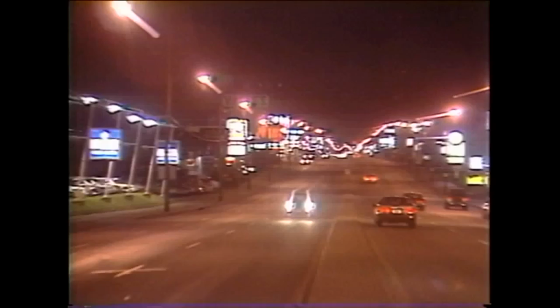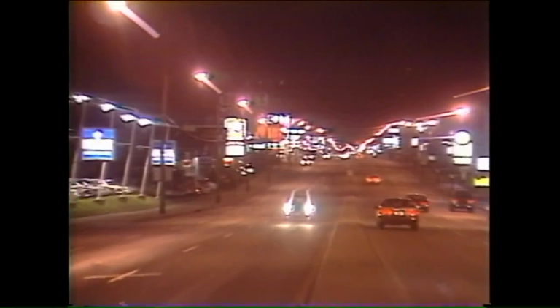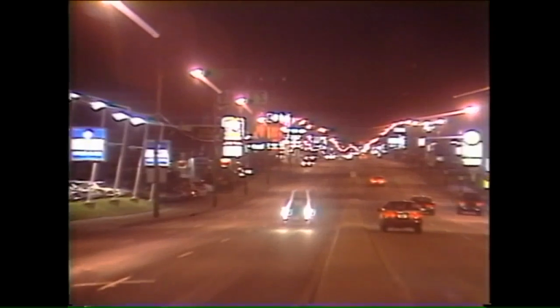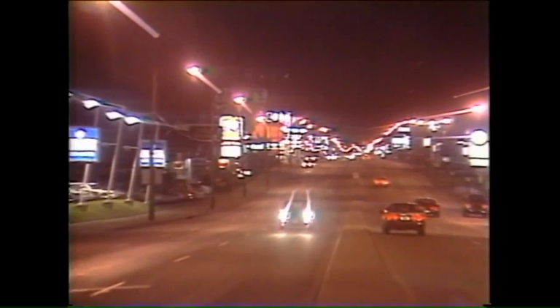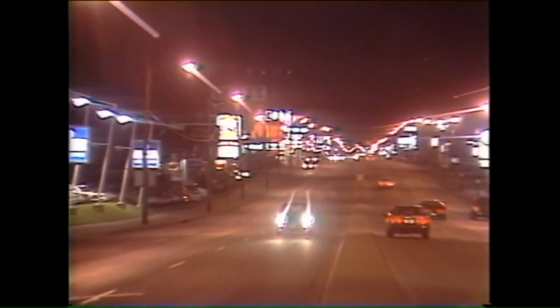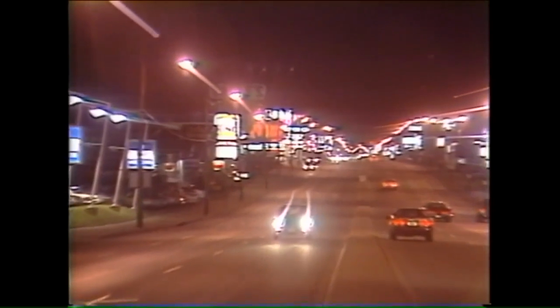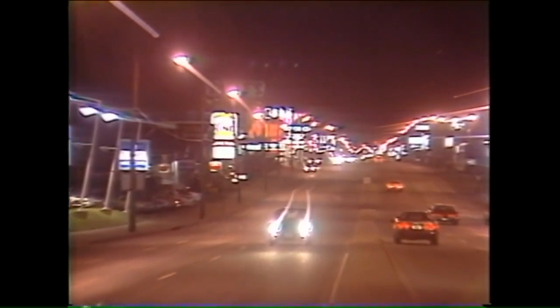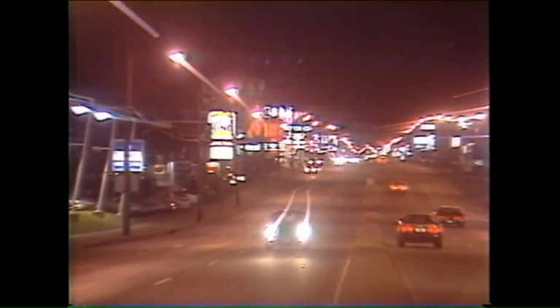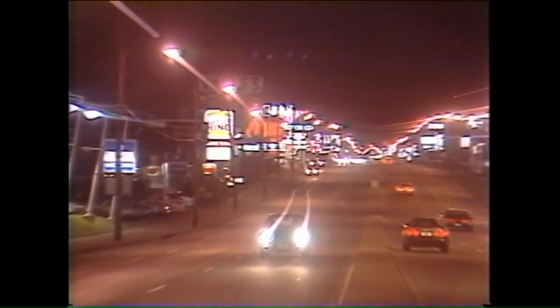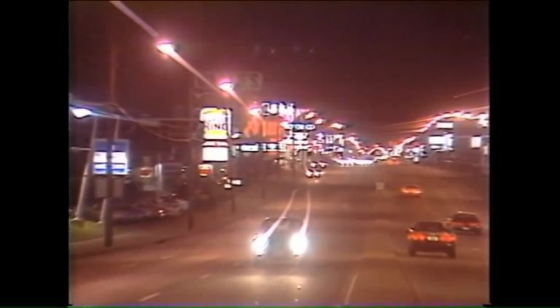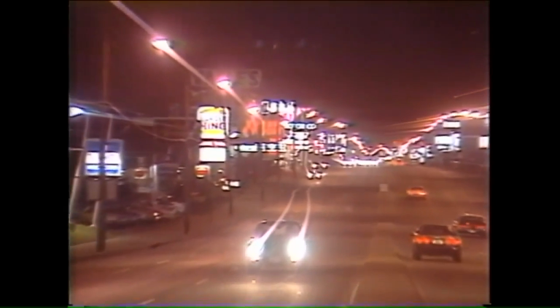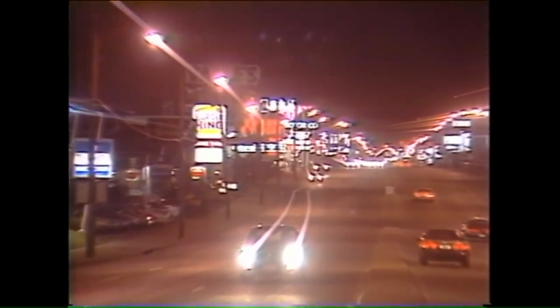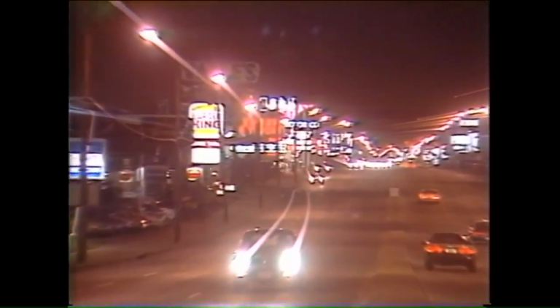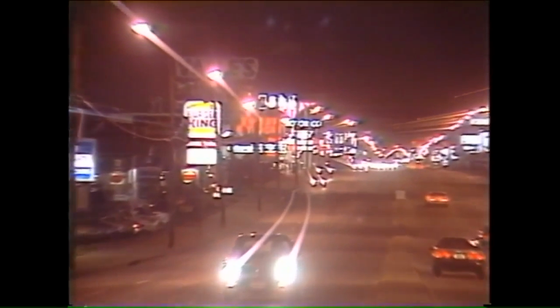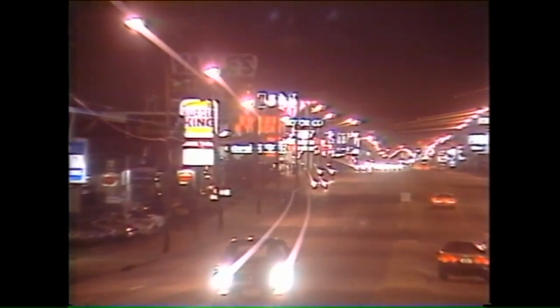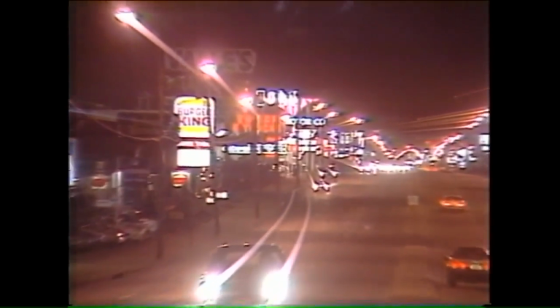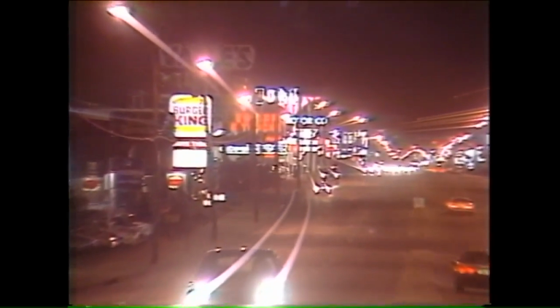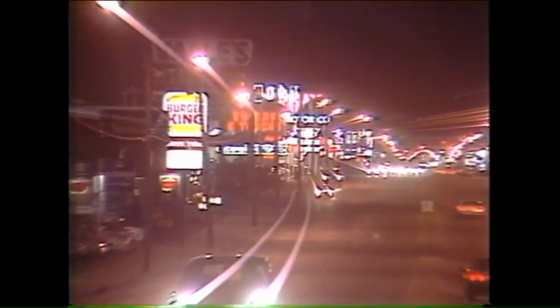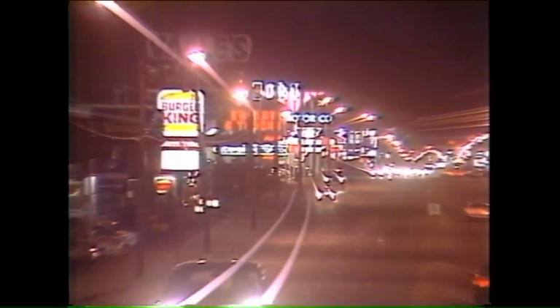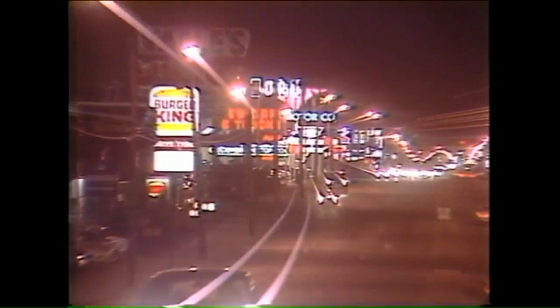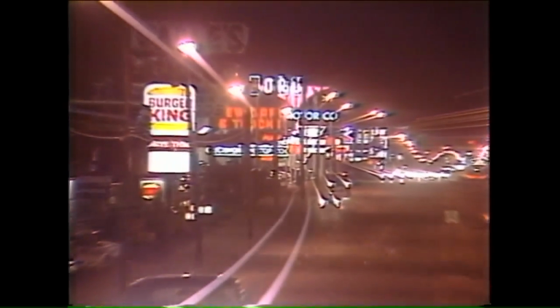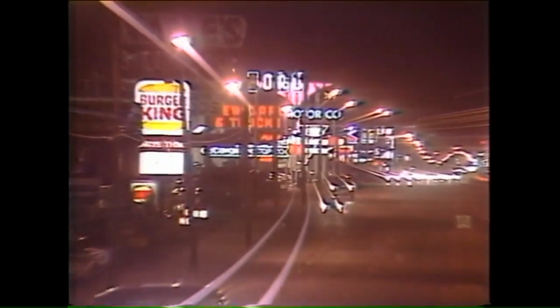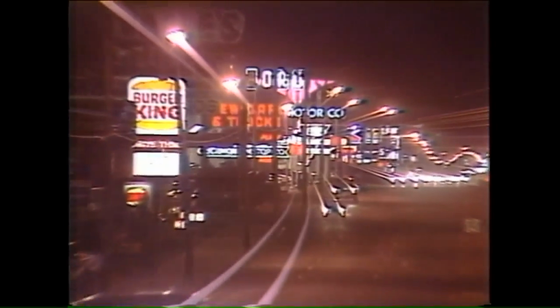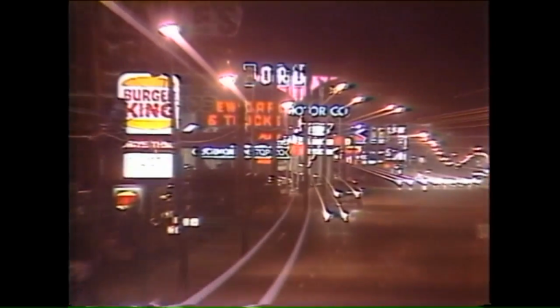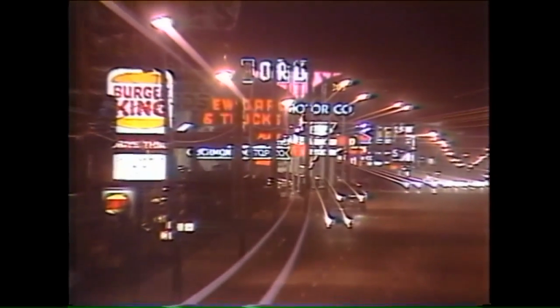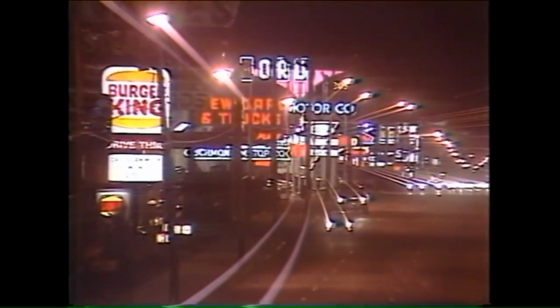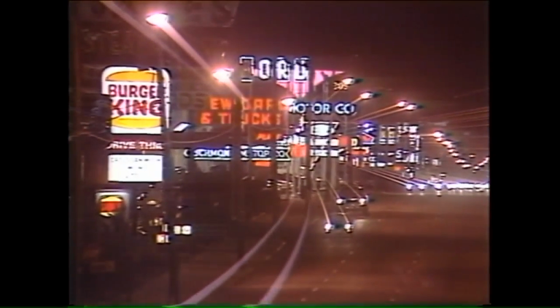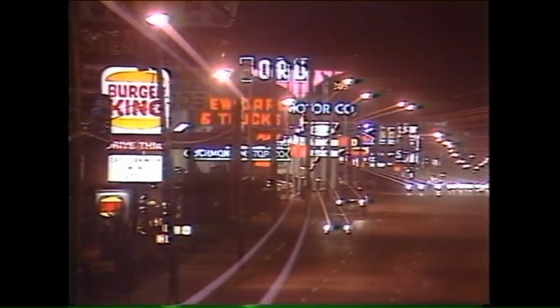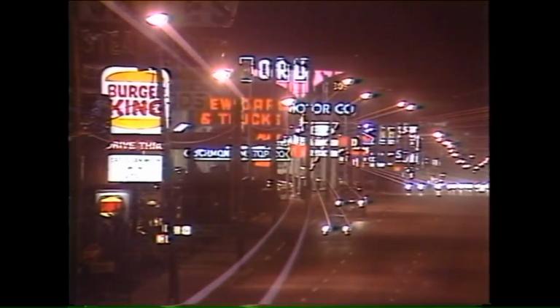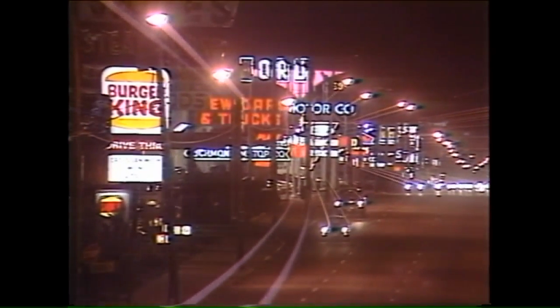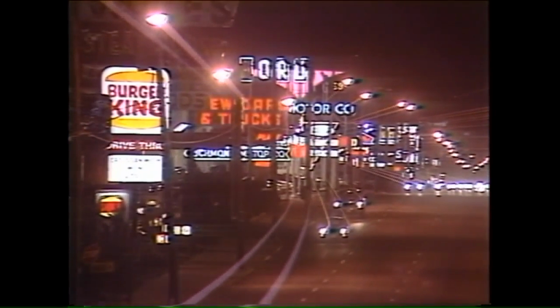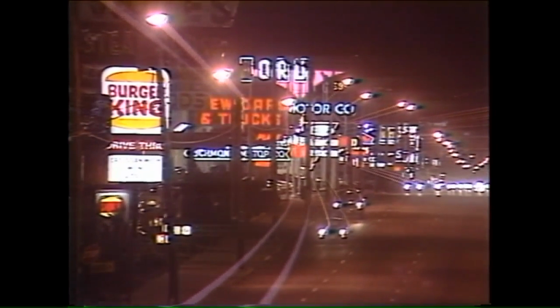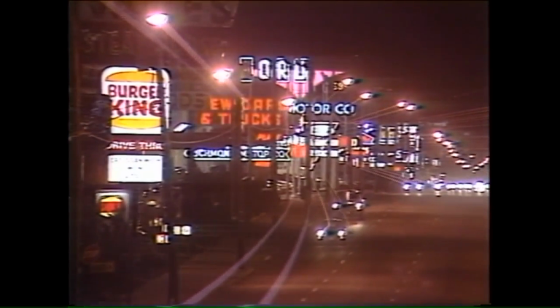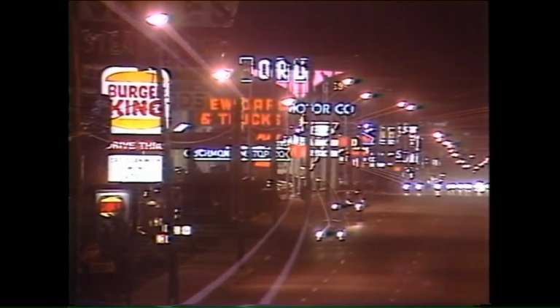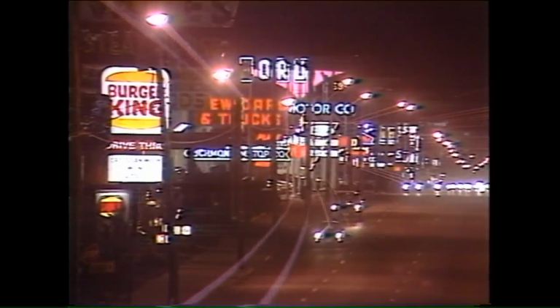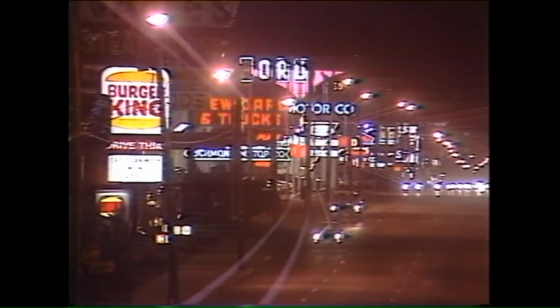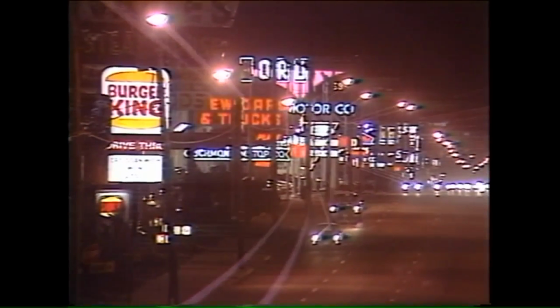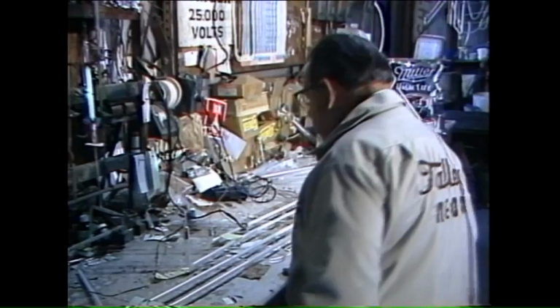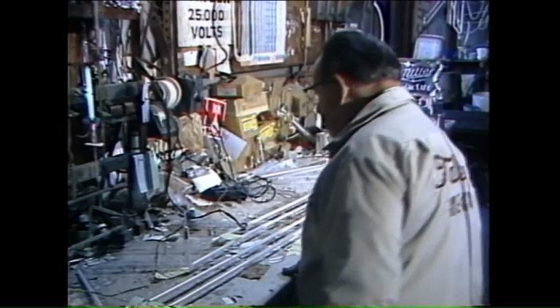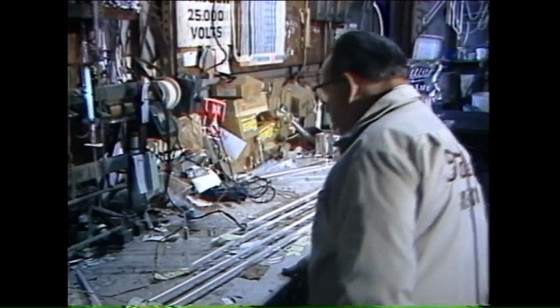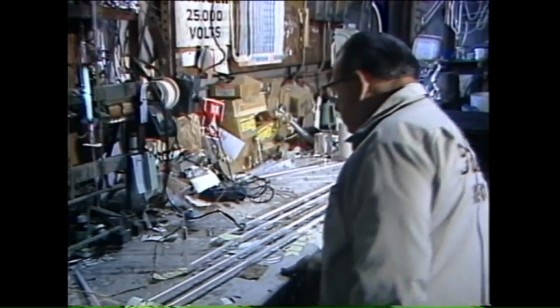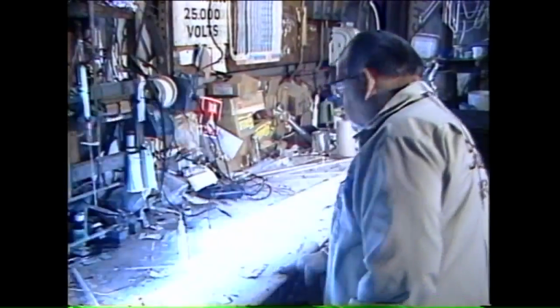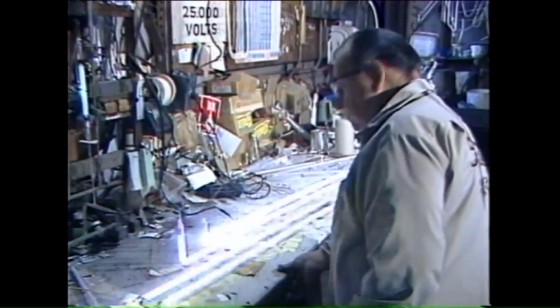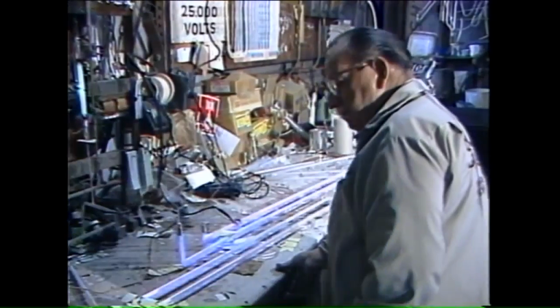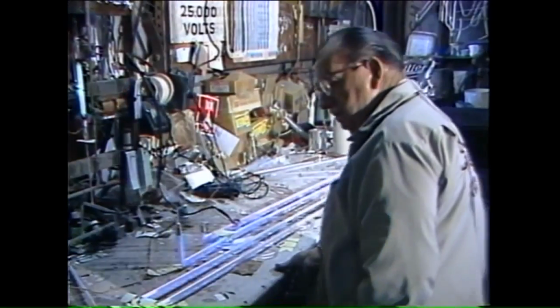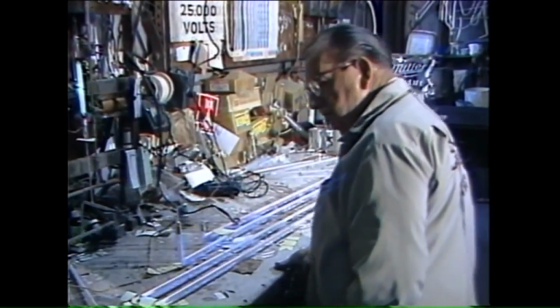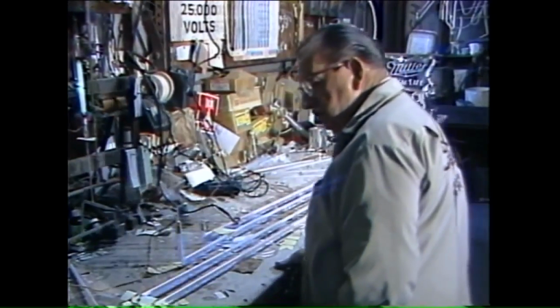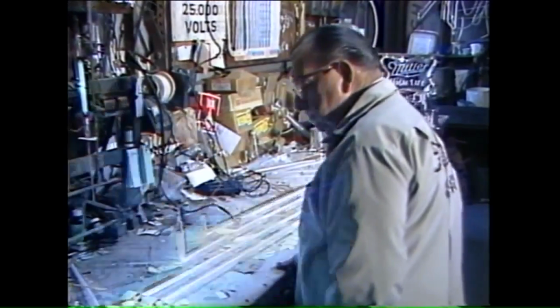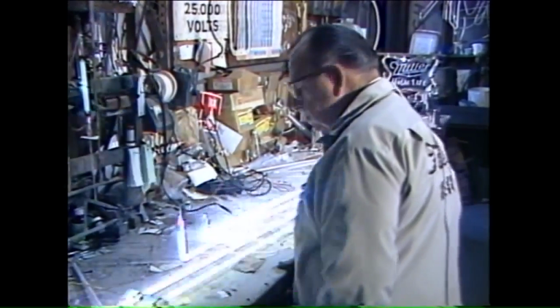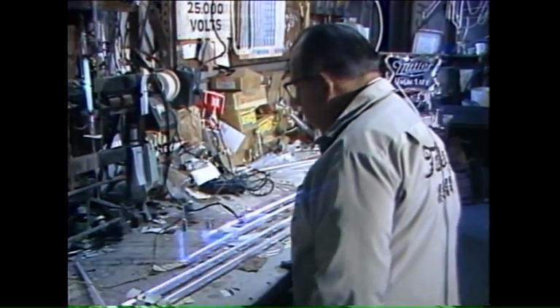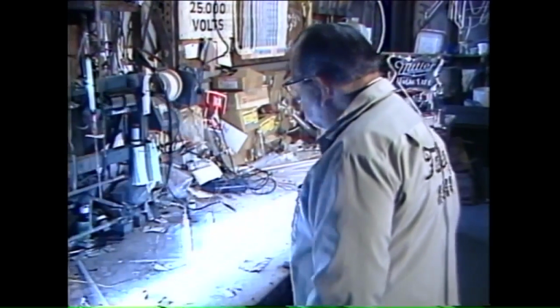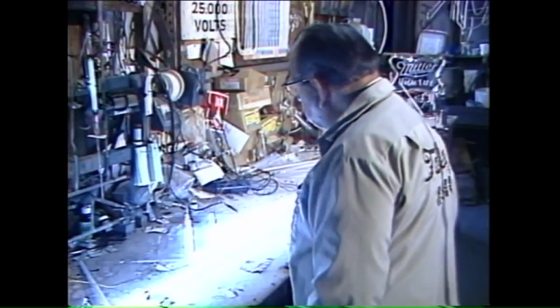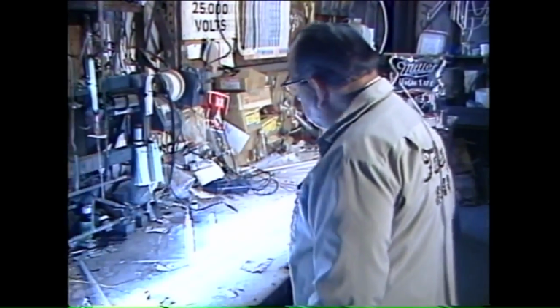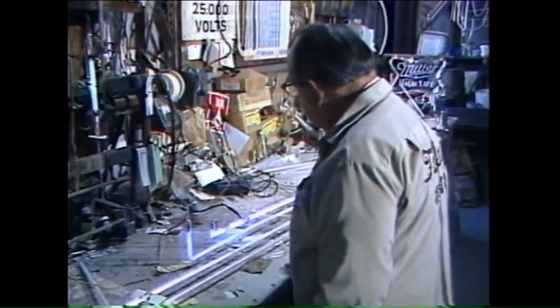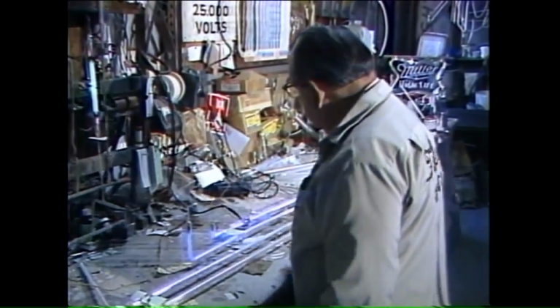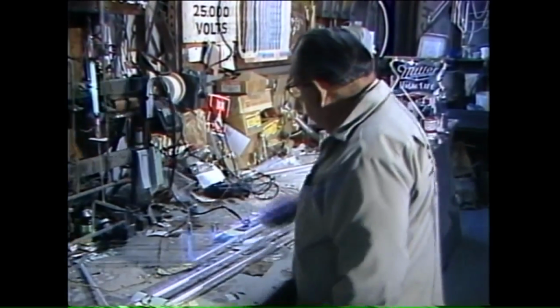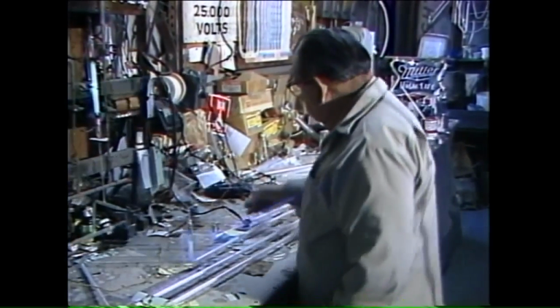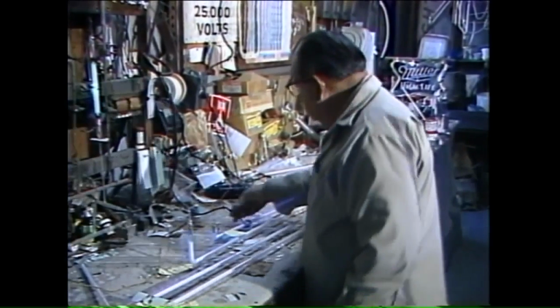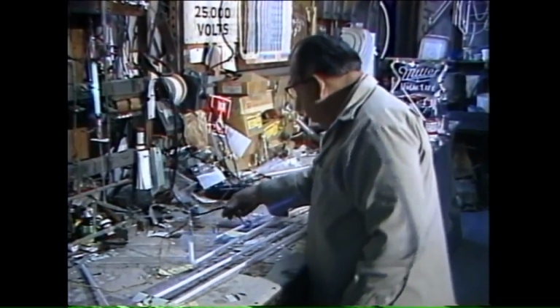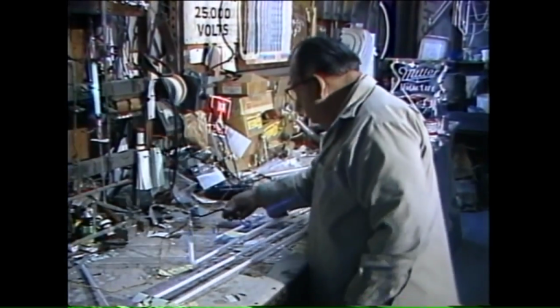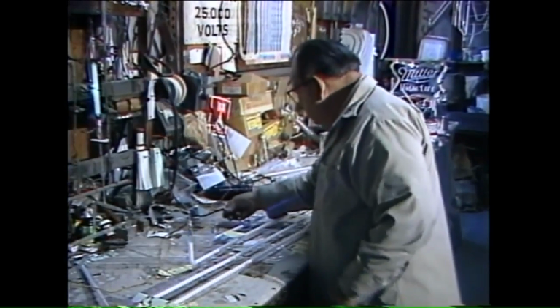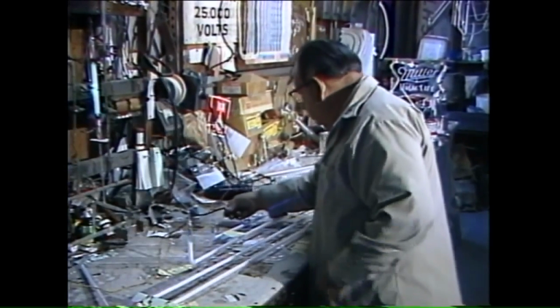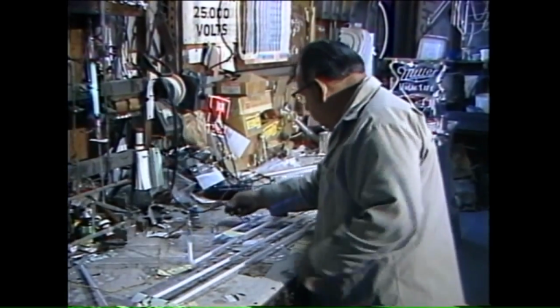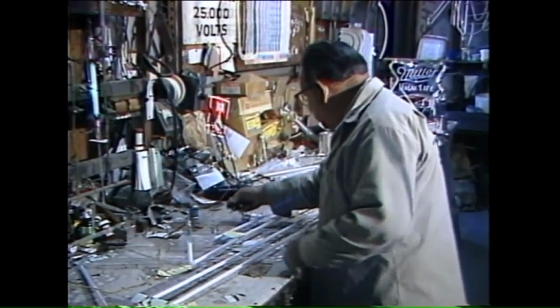All of the neon signs you see in the Richmond area were made by one man. Louis Rudd has been doing it for 52 years.